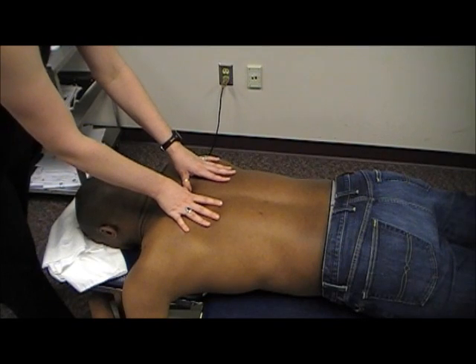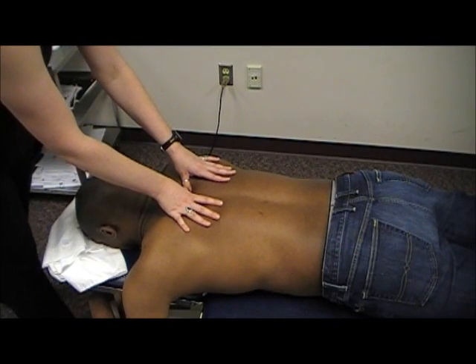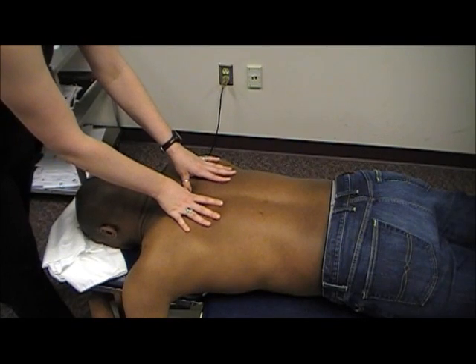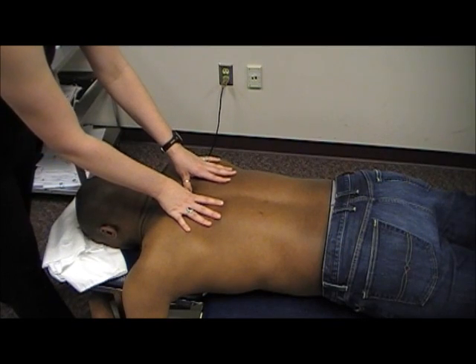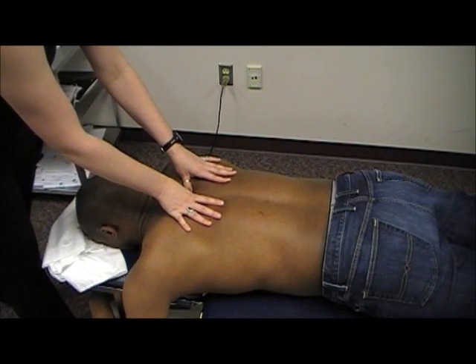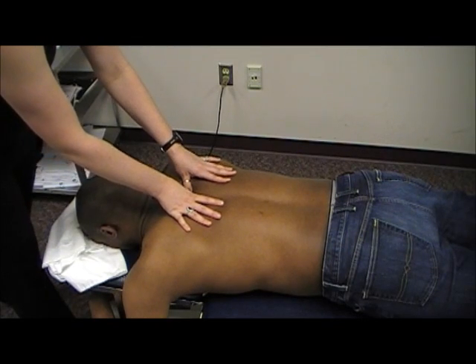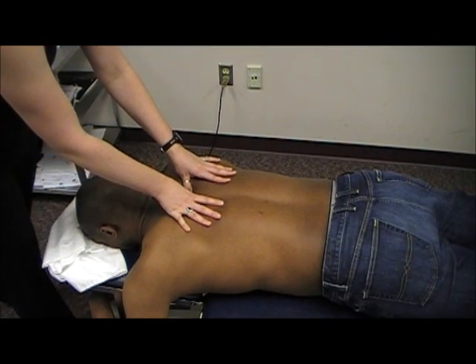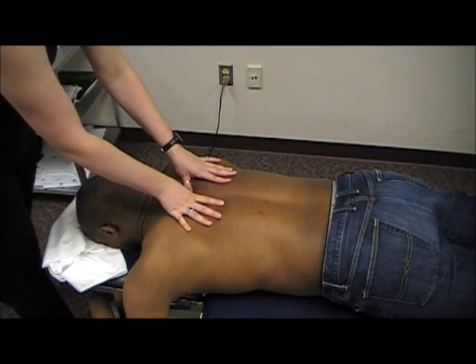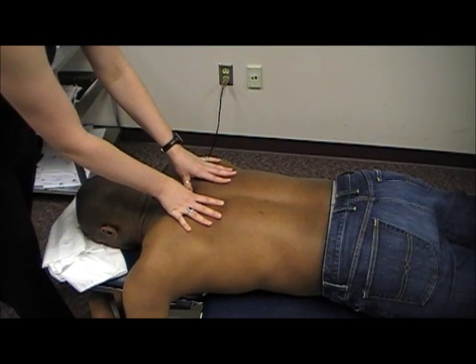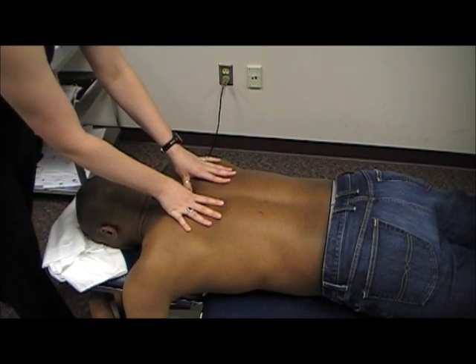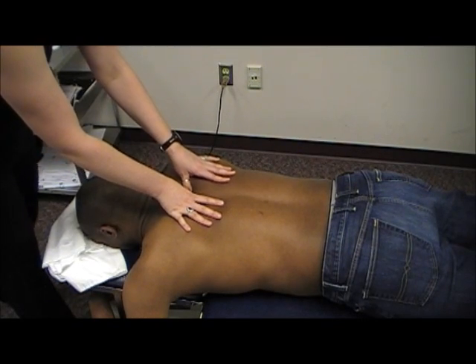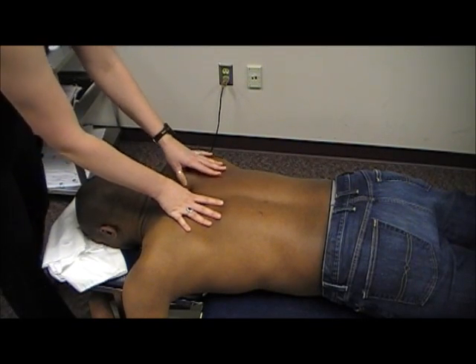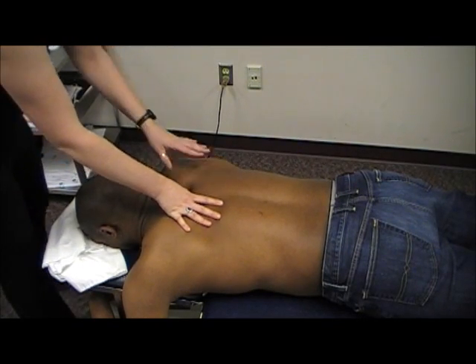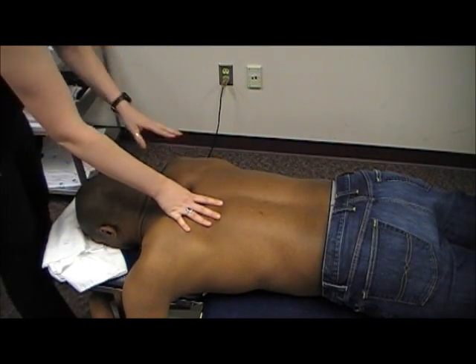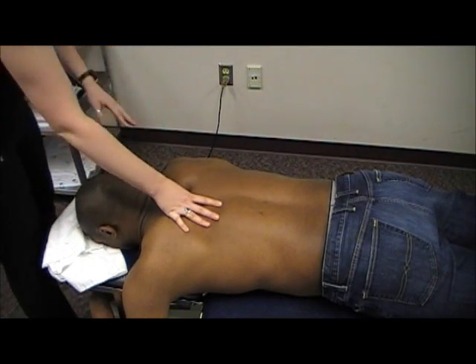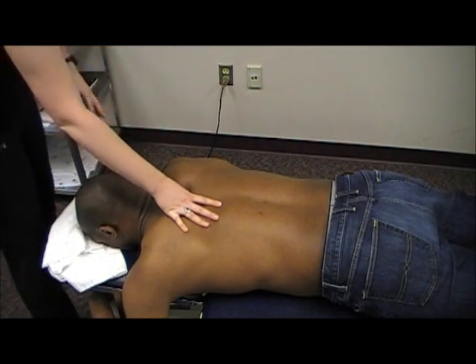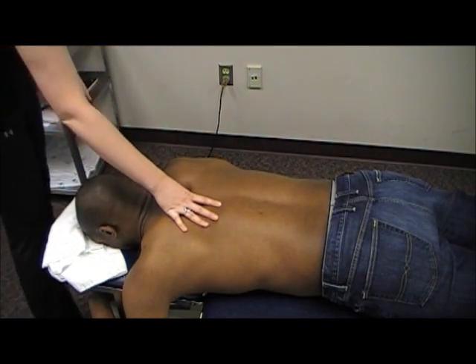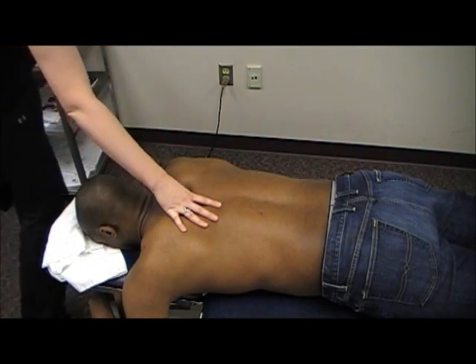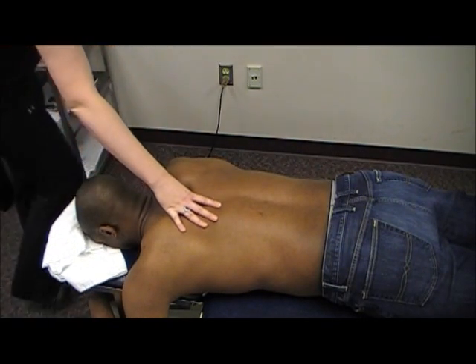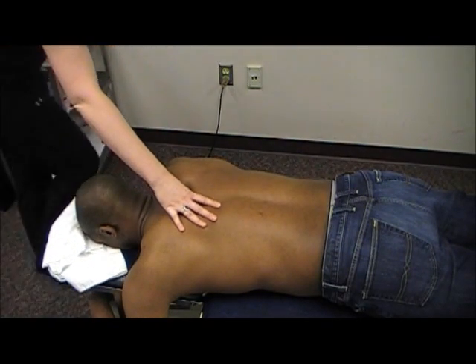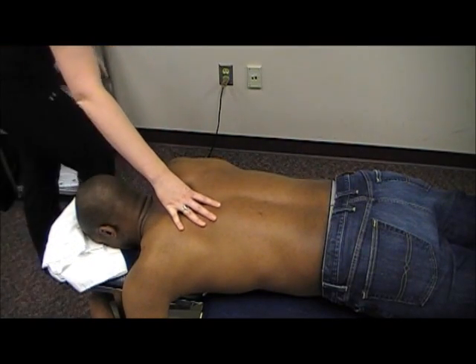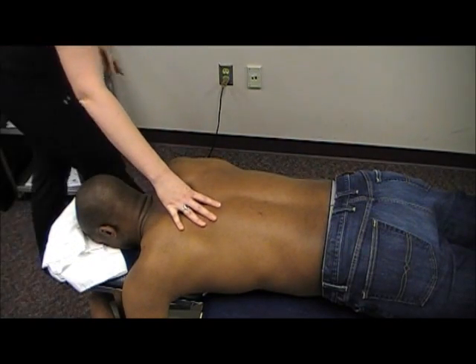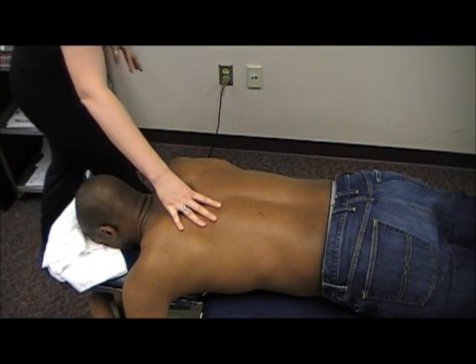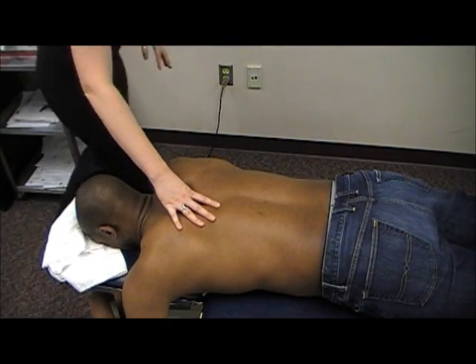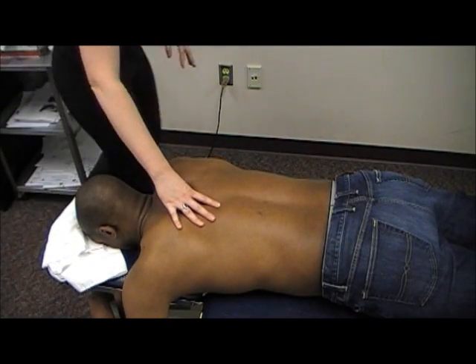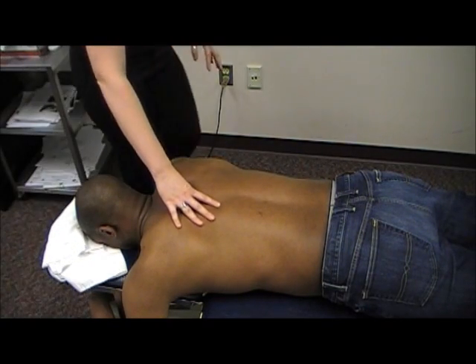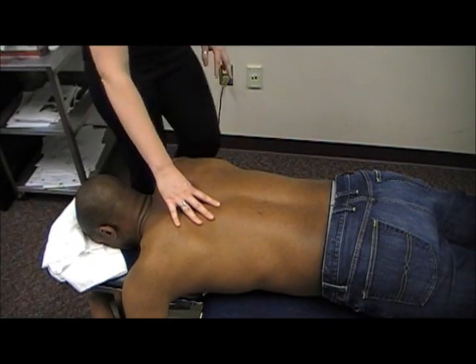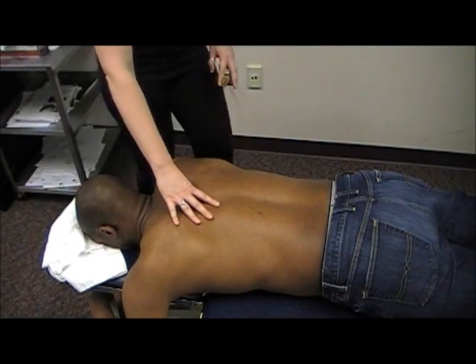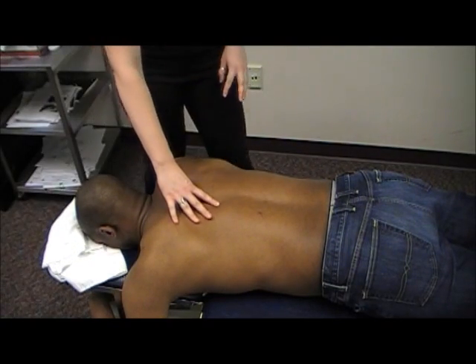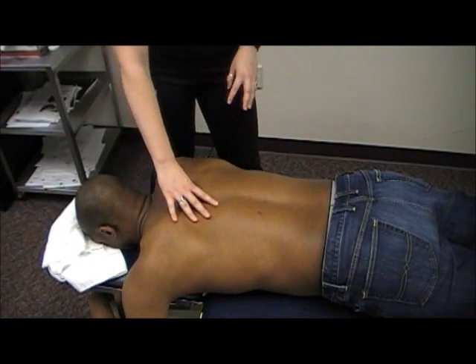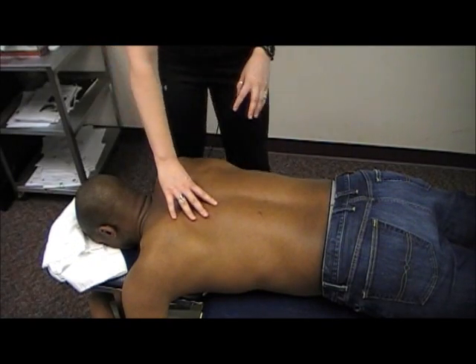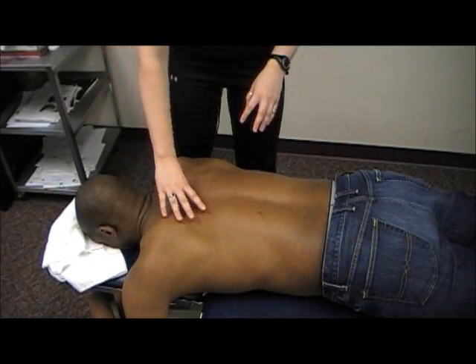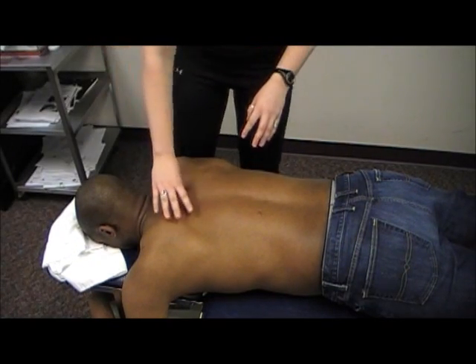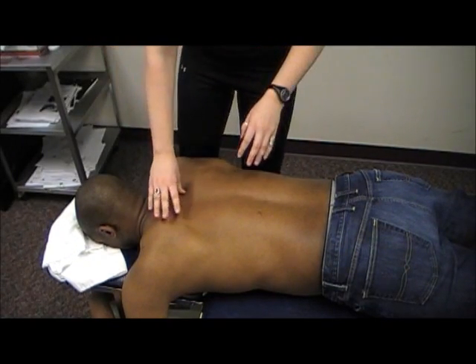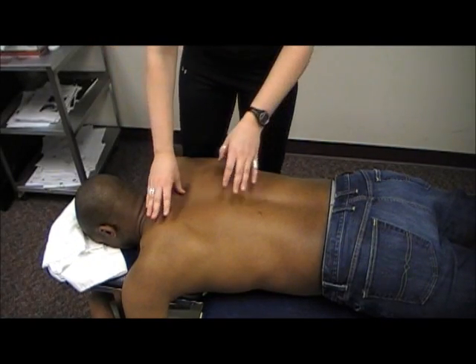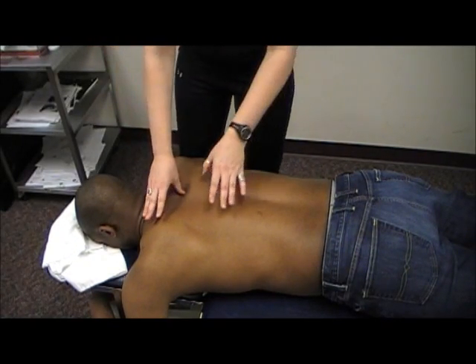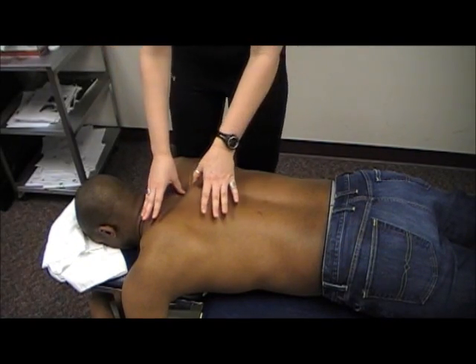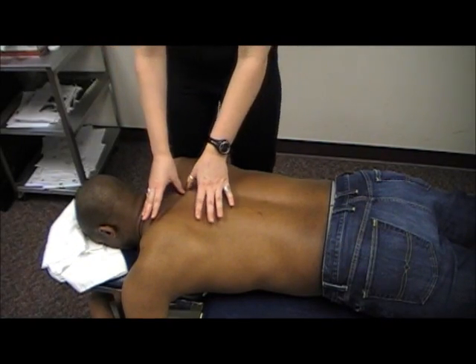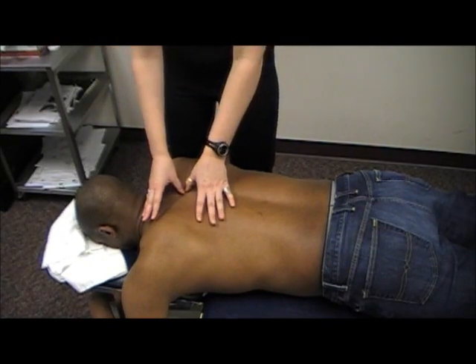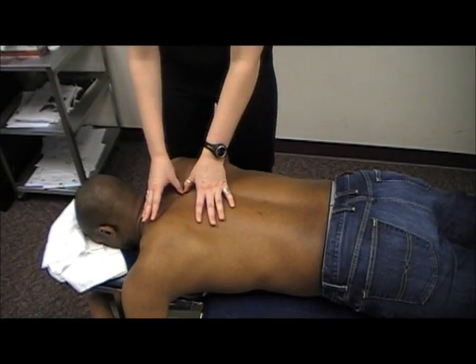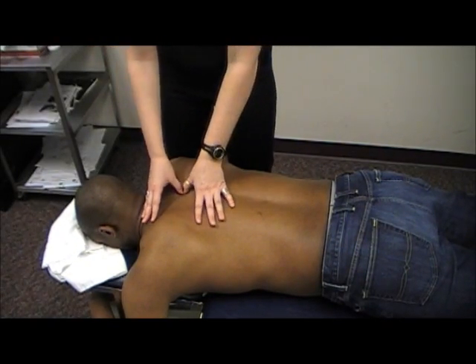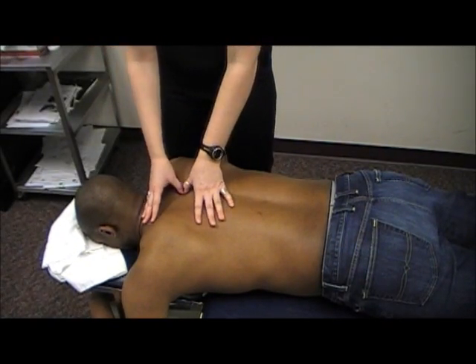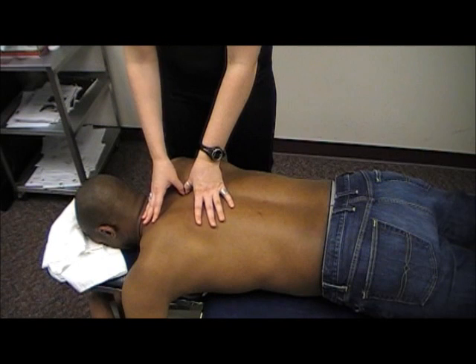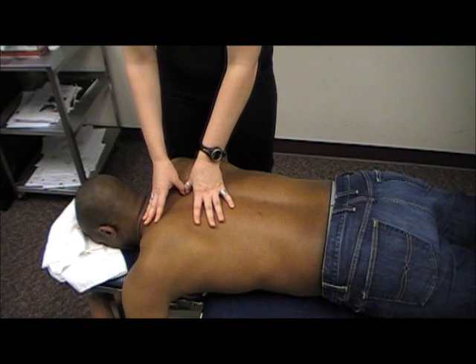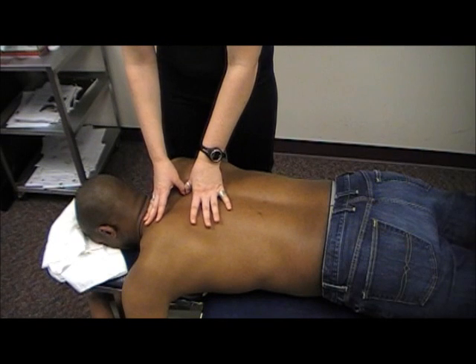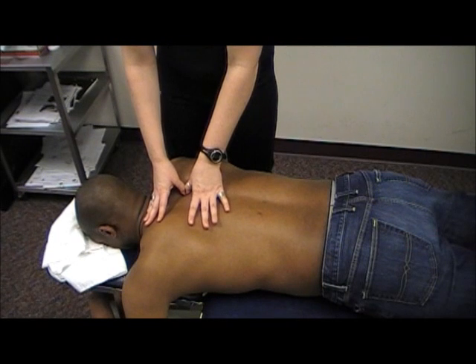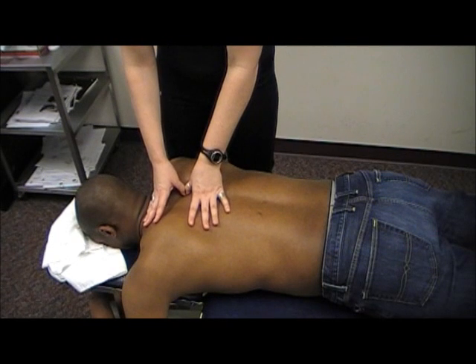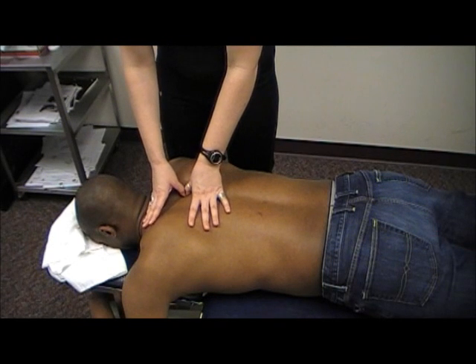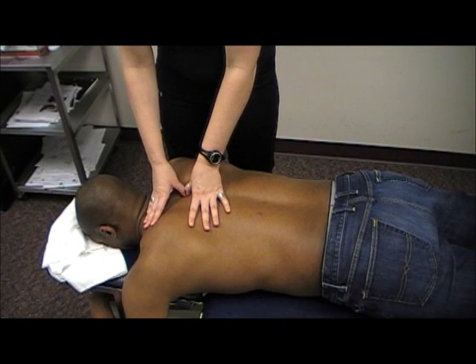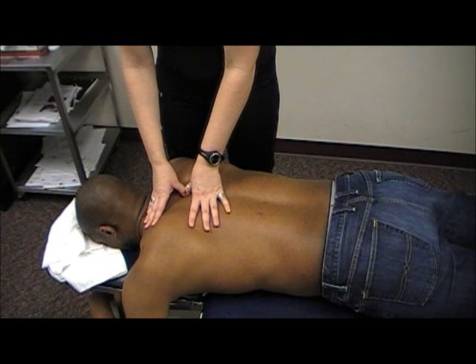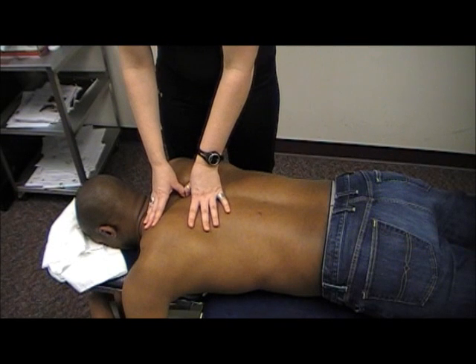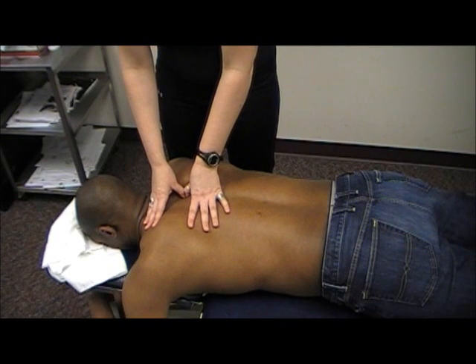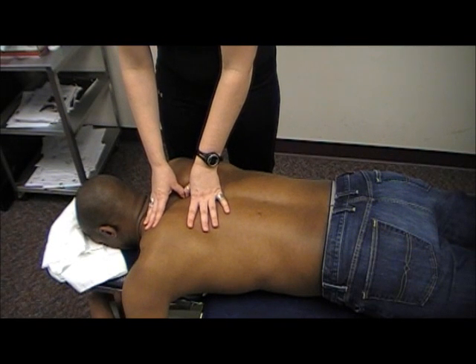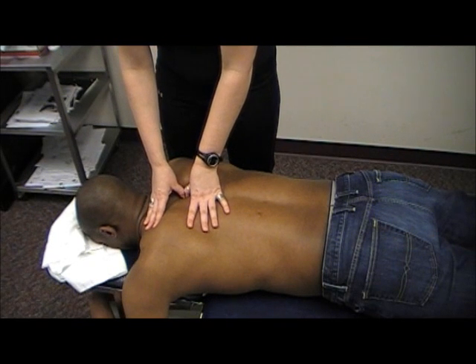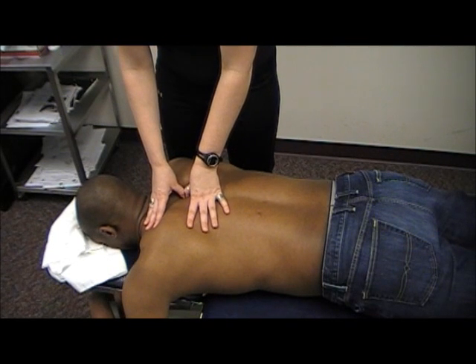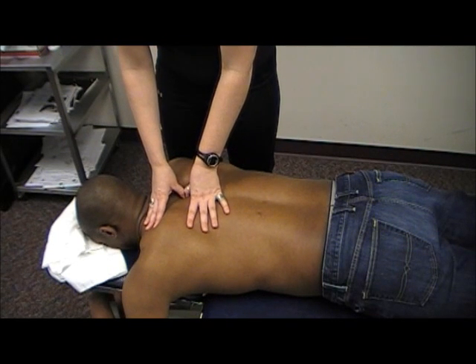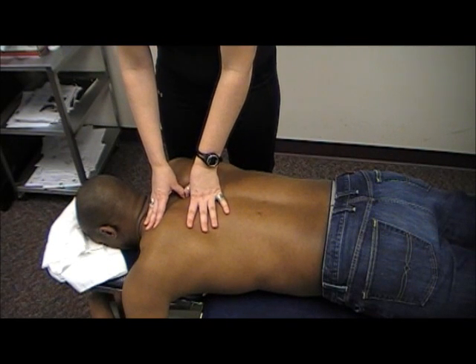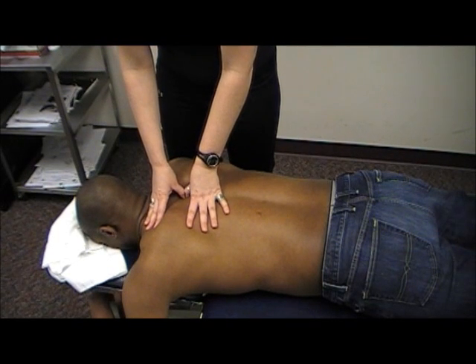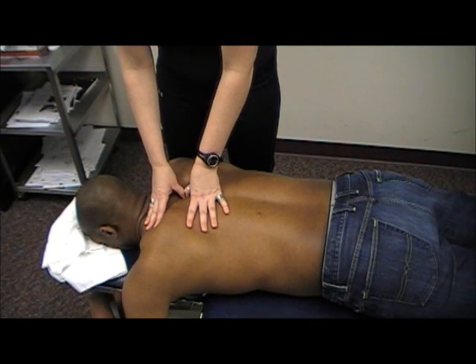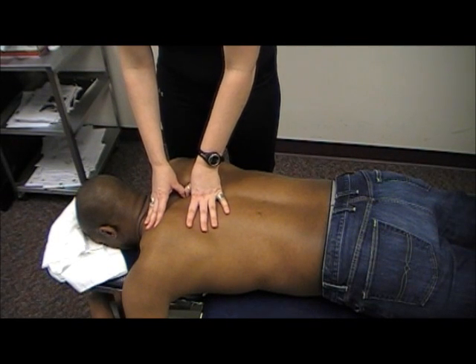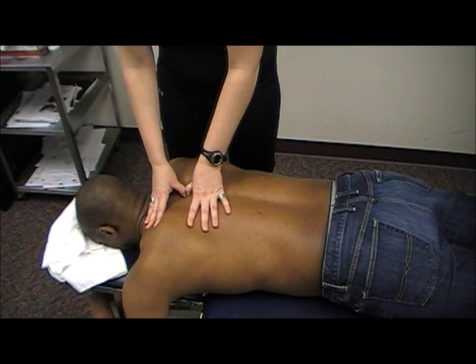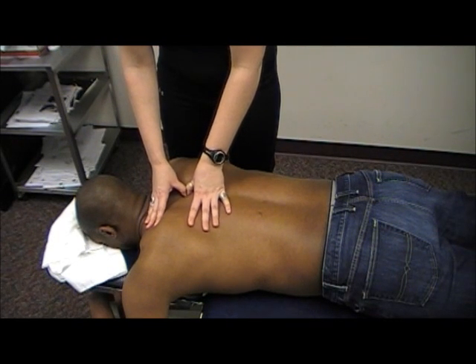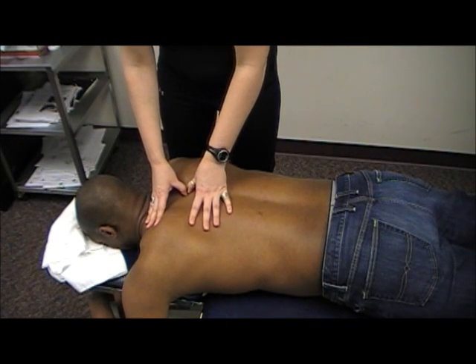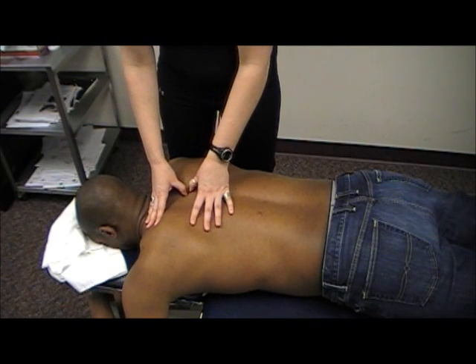Once again, I'm at about T4 here, but I'm going to walk around and change my hand position.